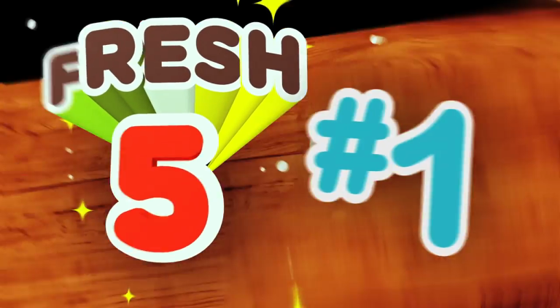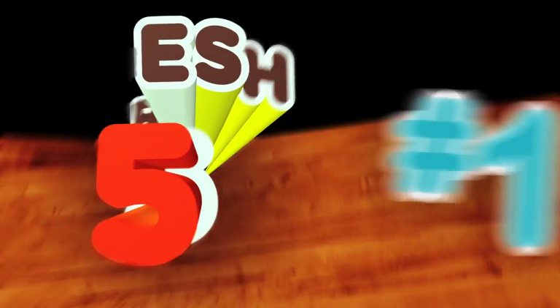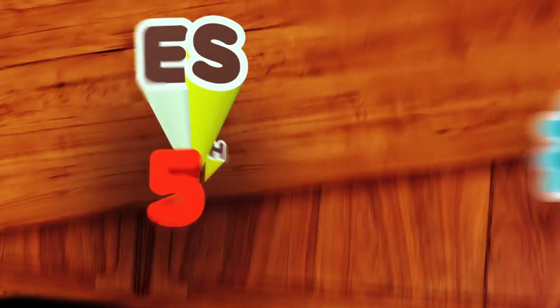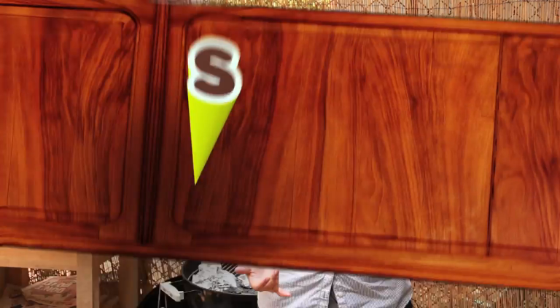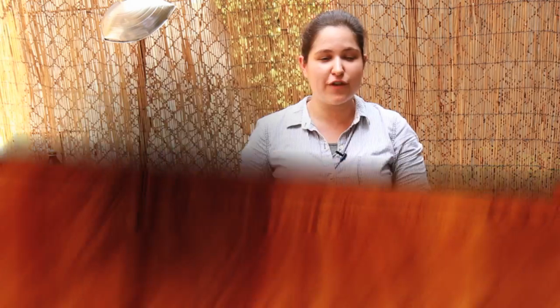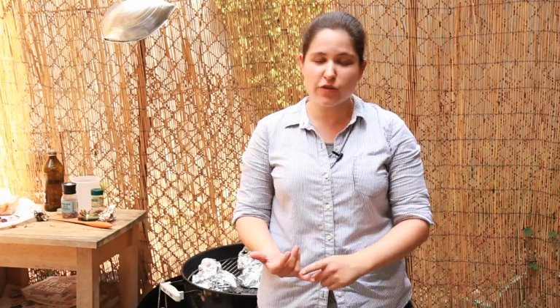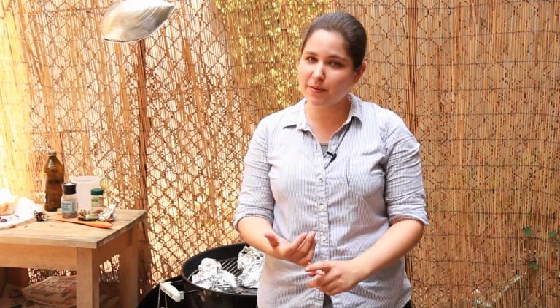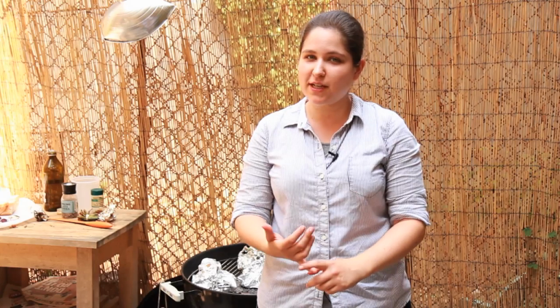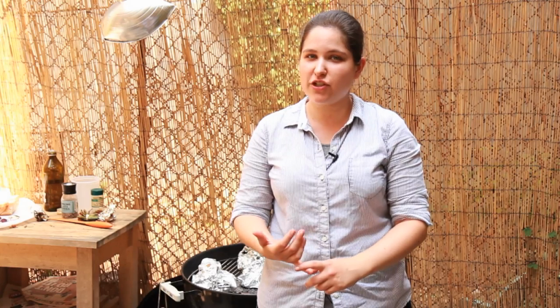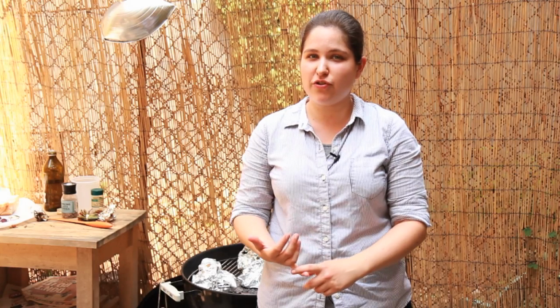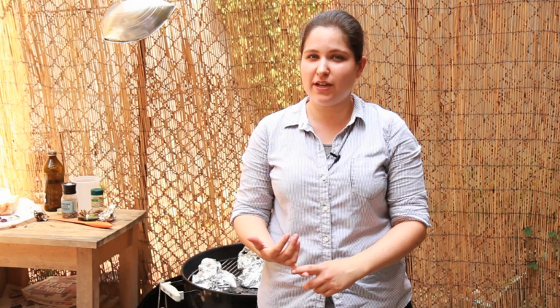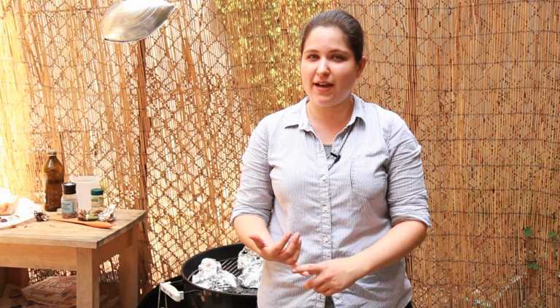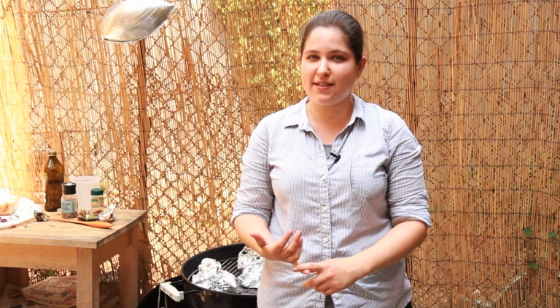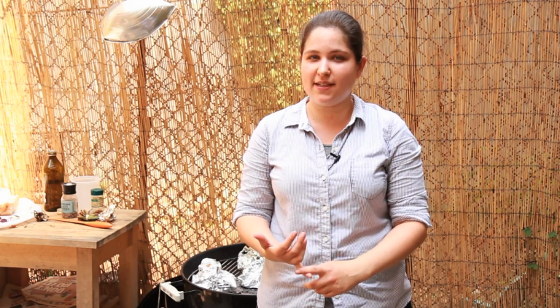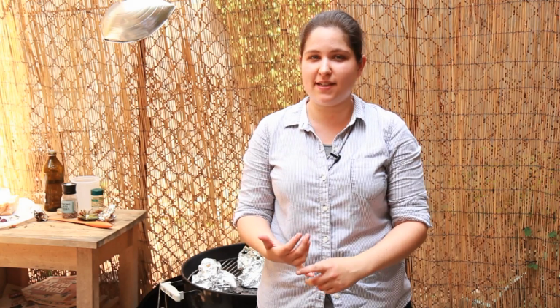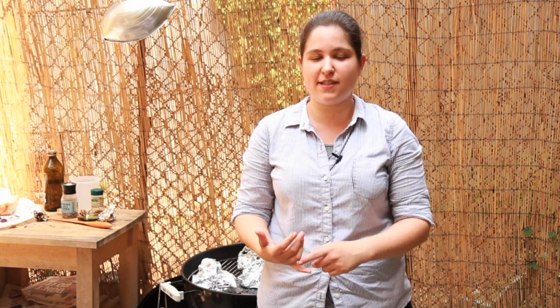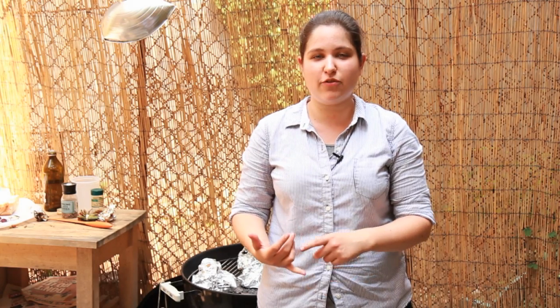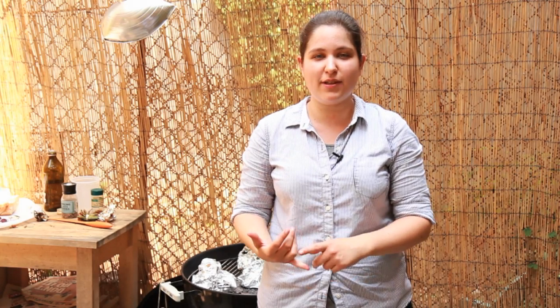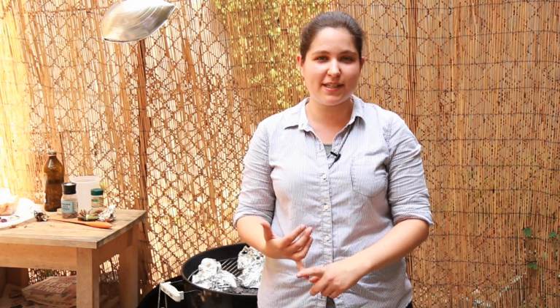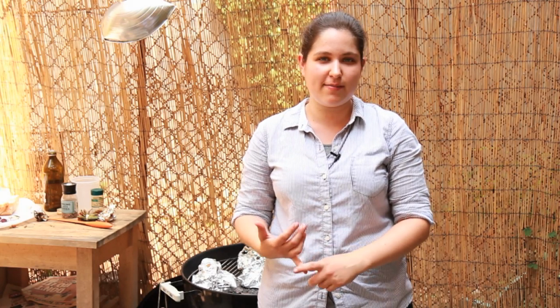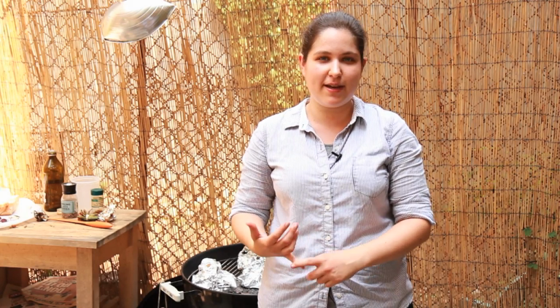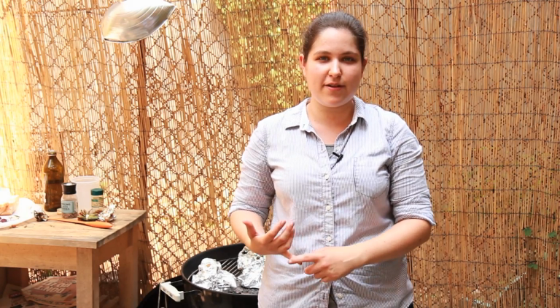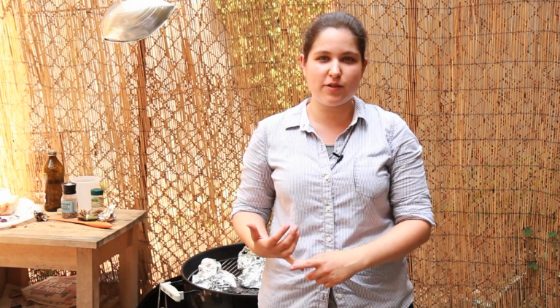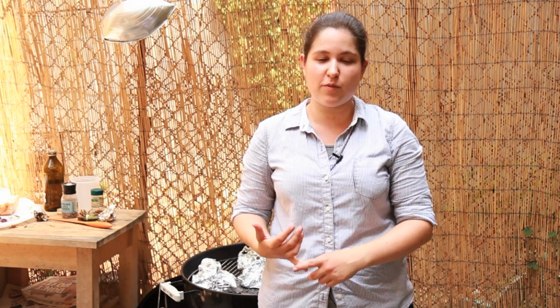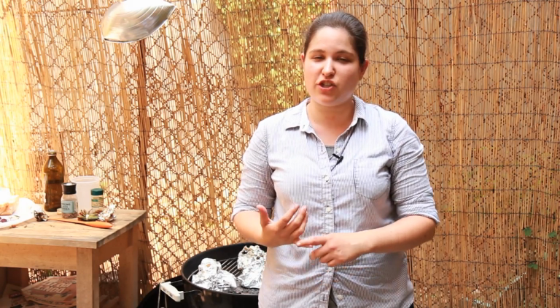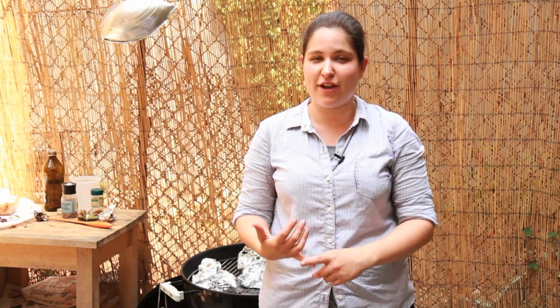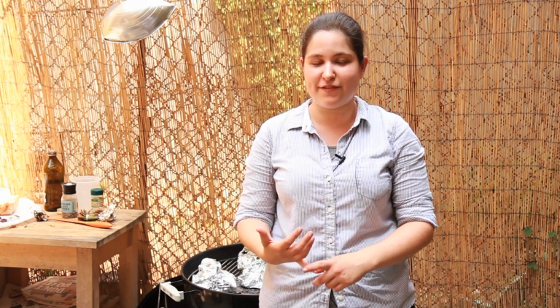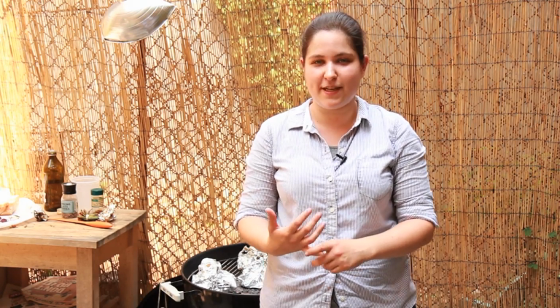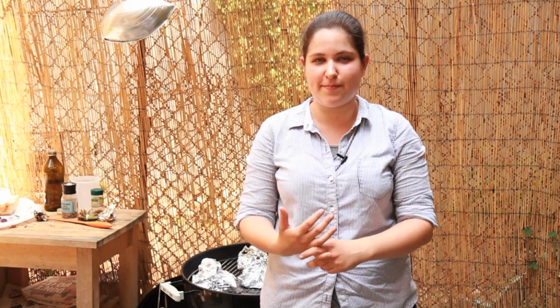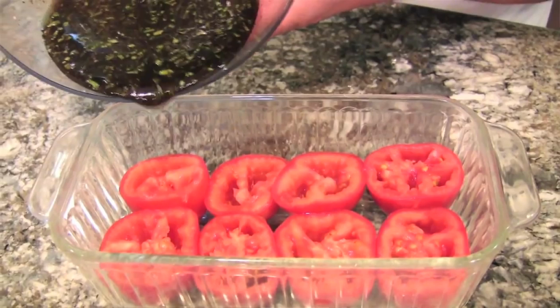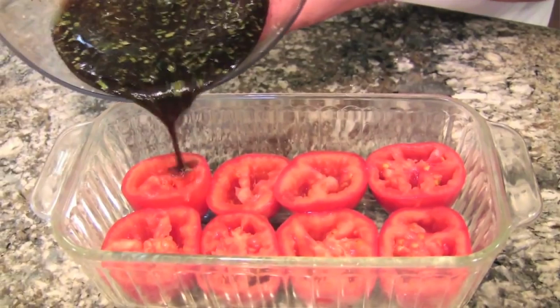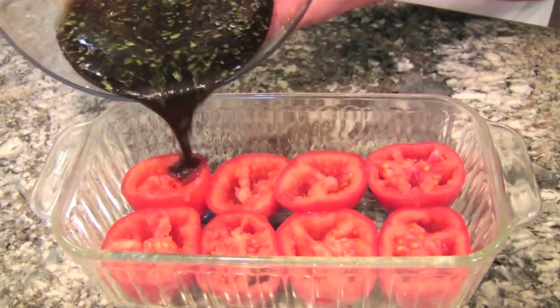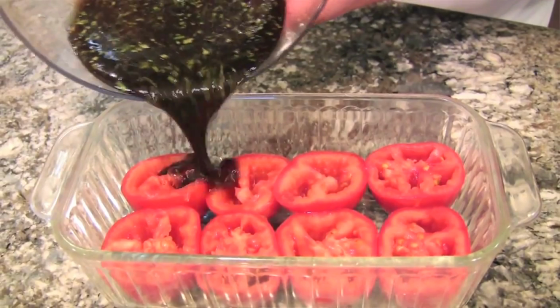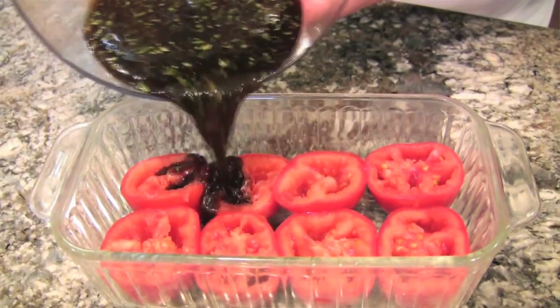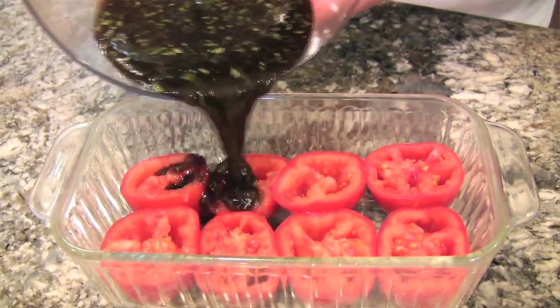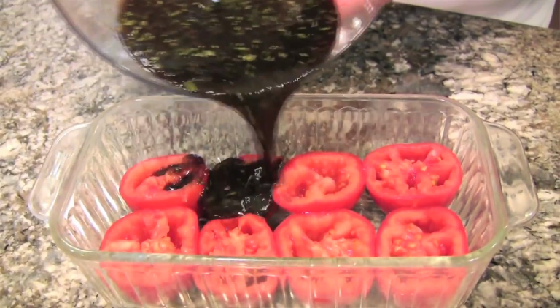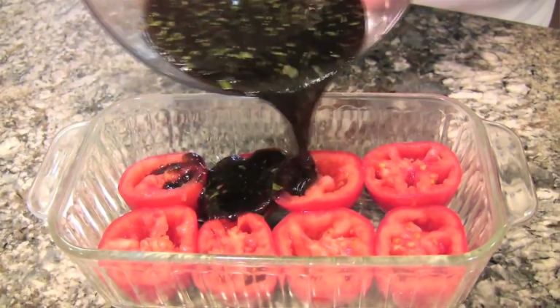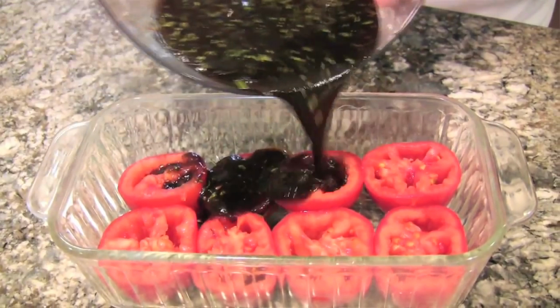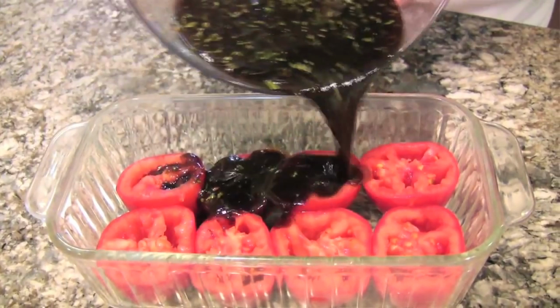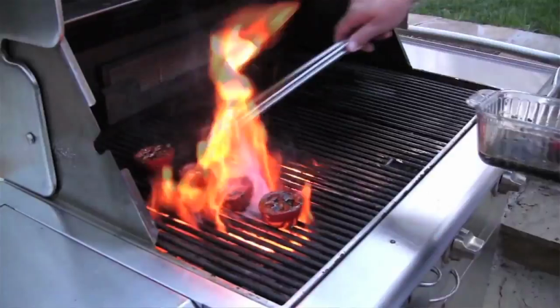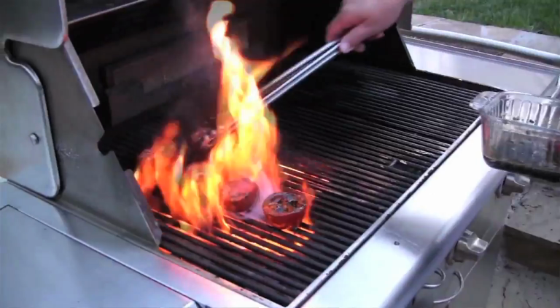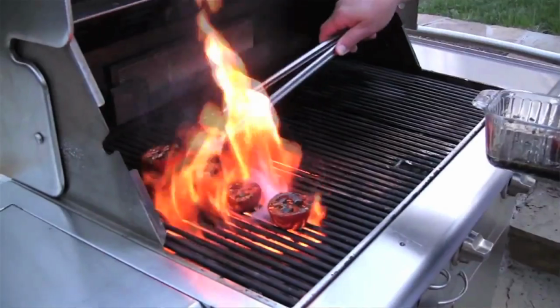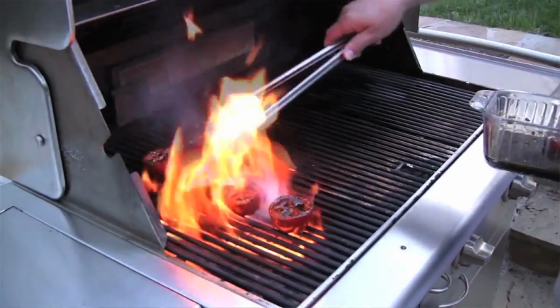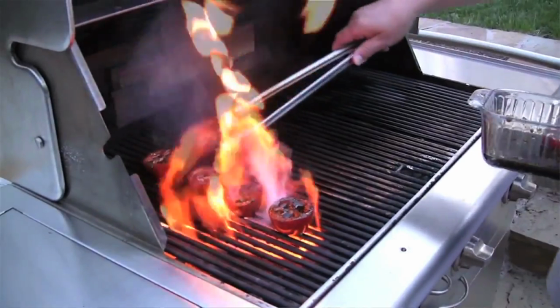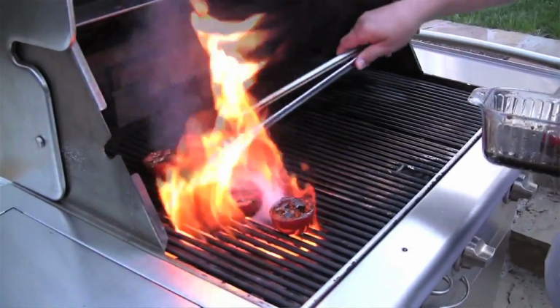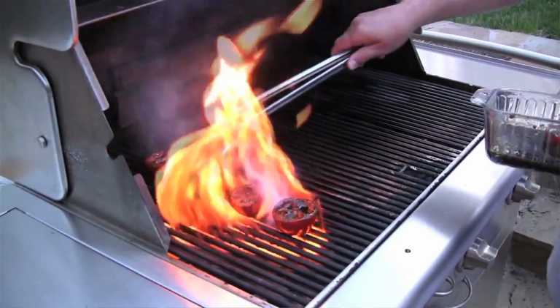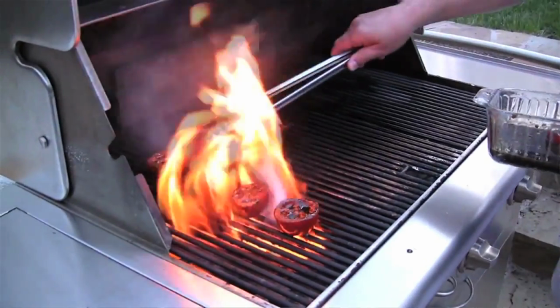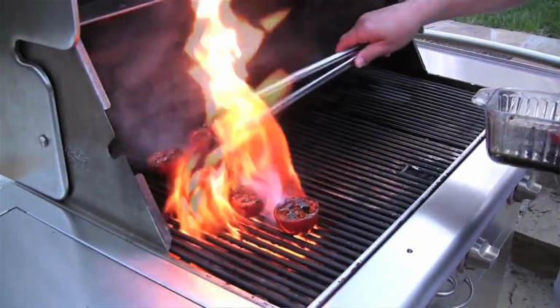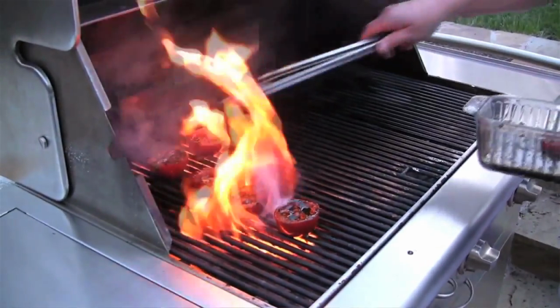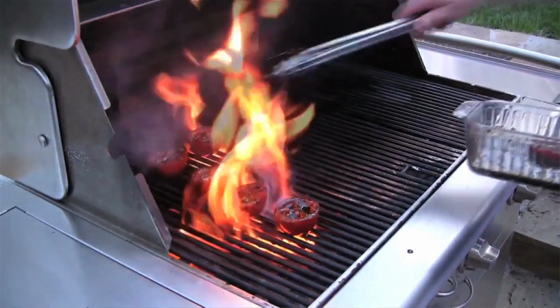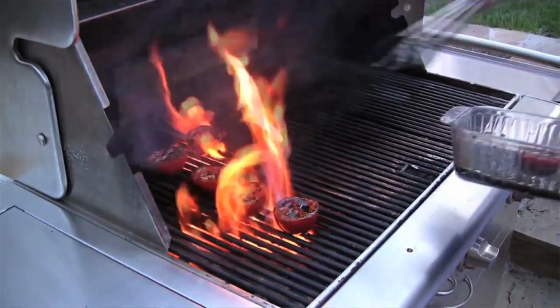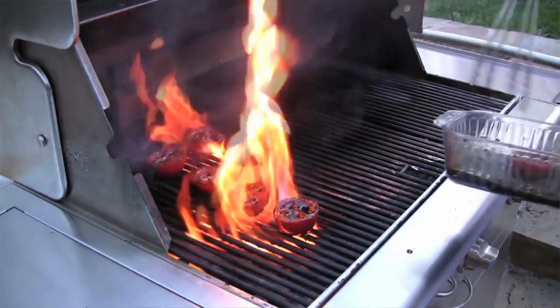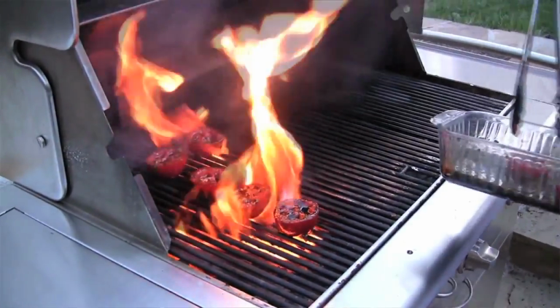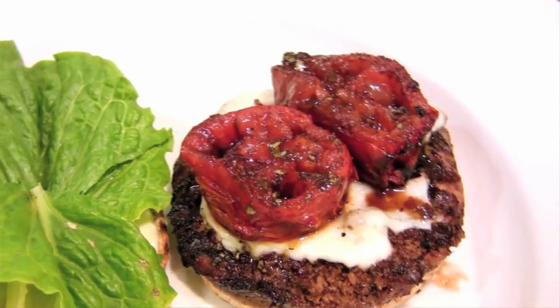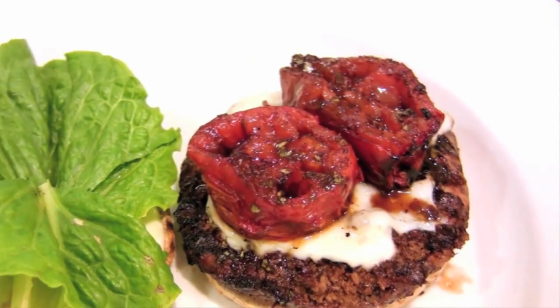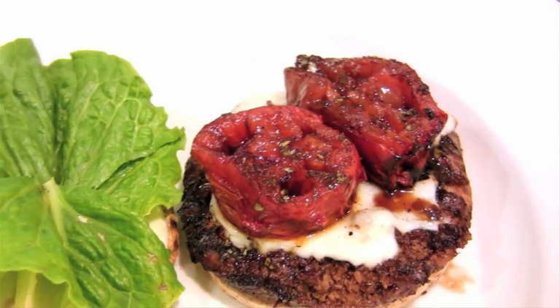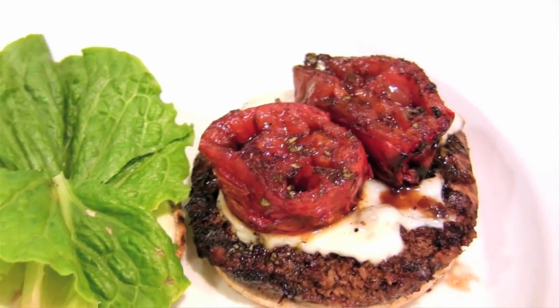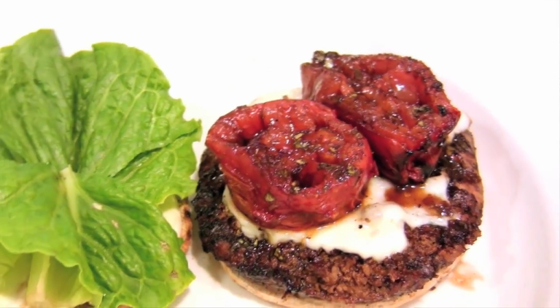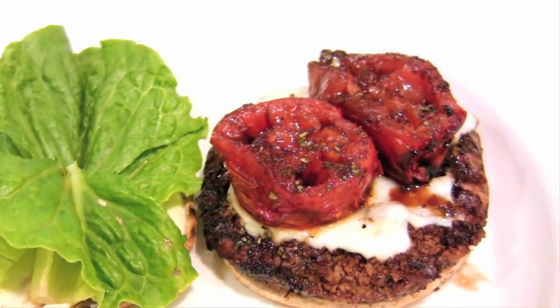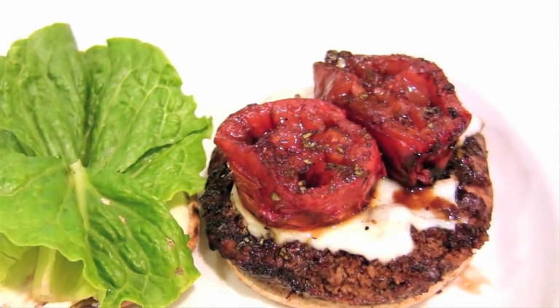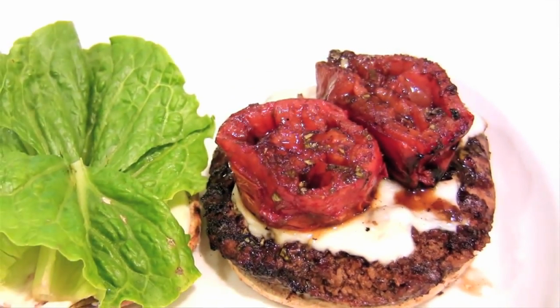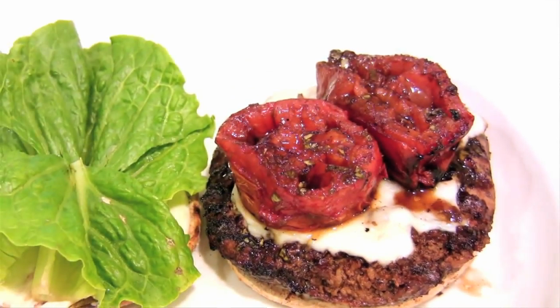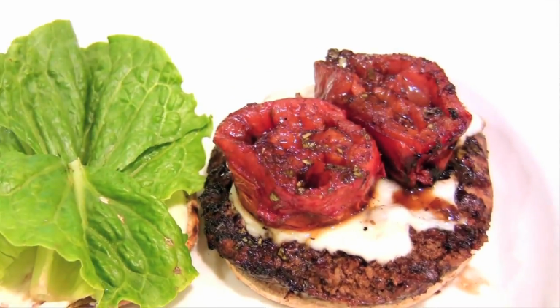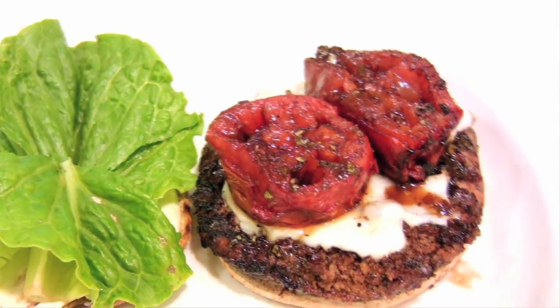The first one I'm going to show you guys is Grilling Tomatoes with Chef Tips. I like this because I love tomatoes, I love to grill, and this is both things together.